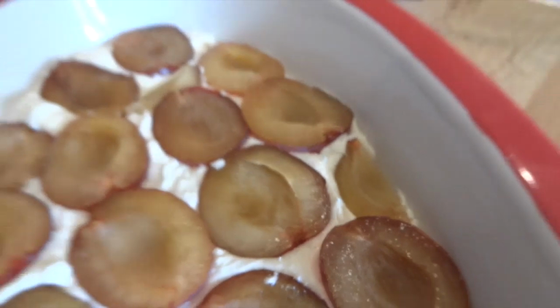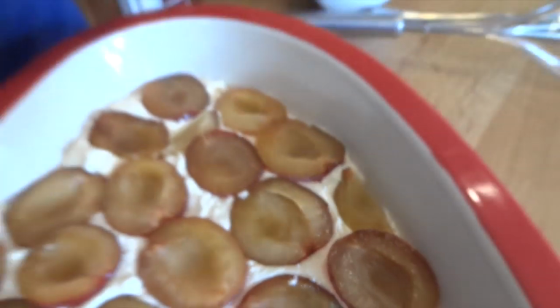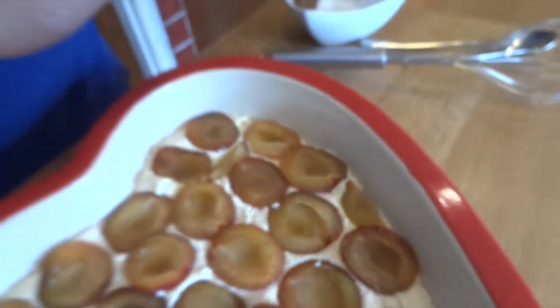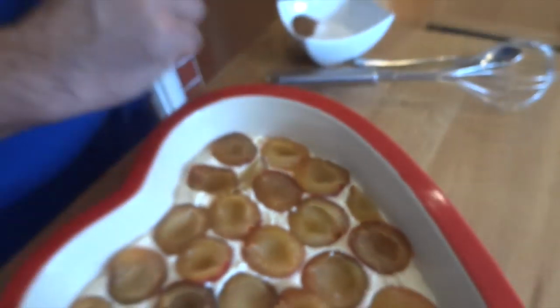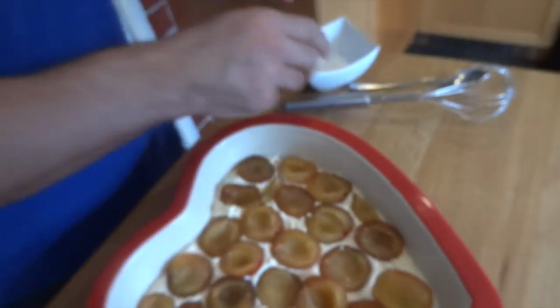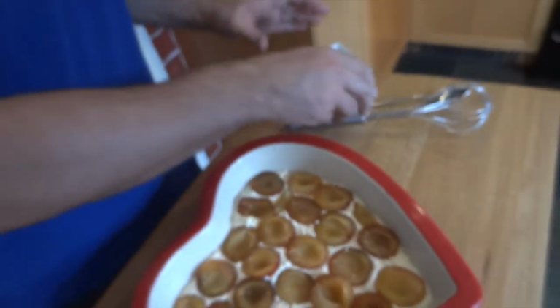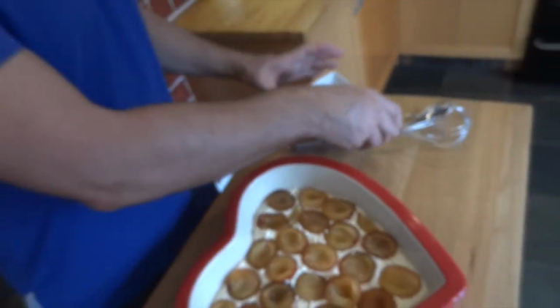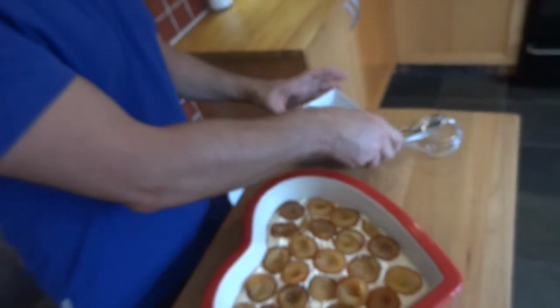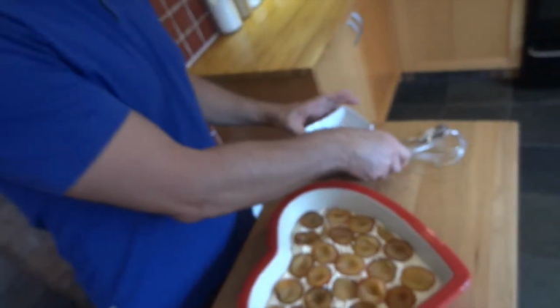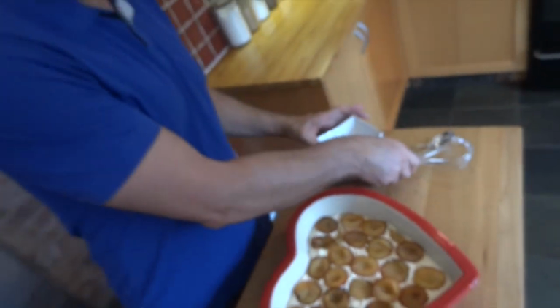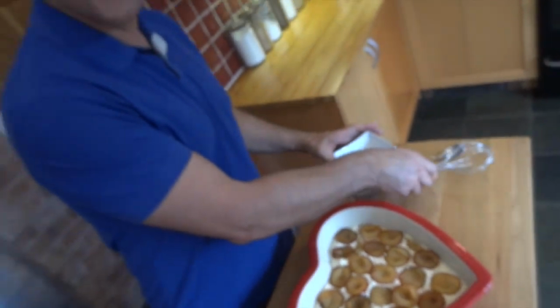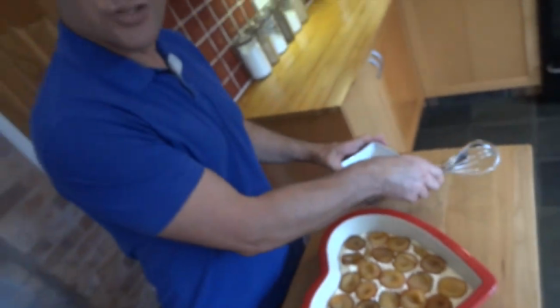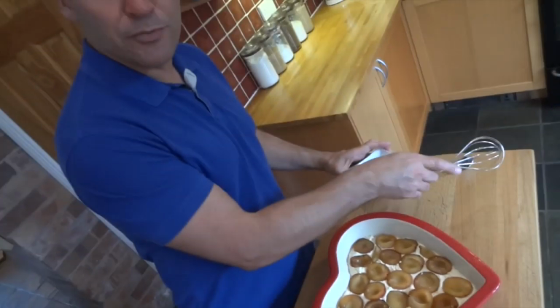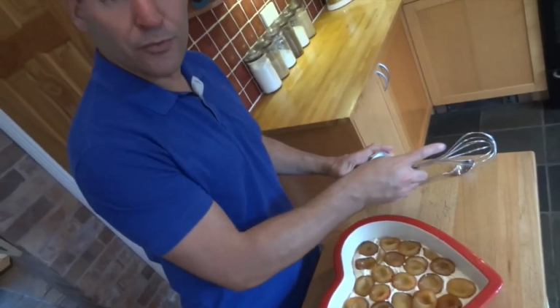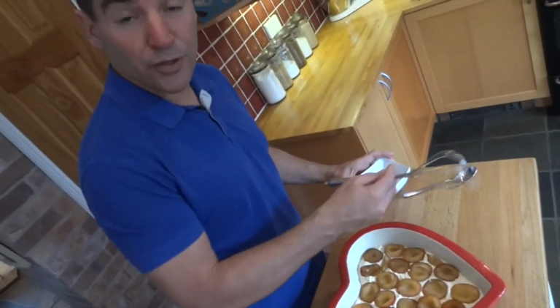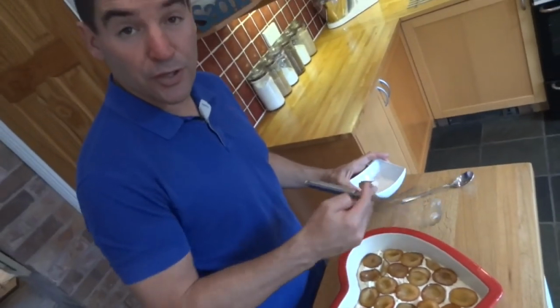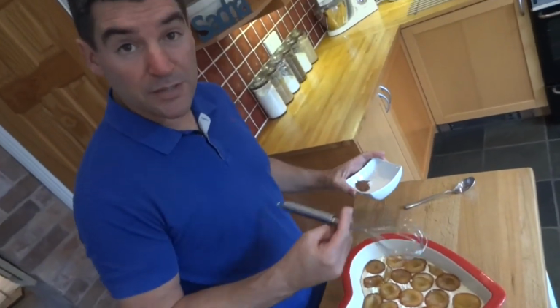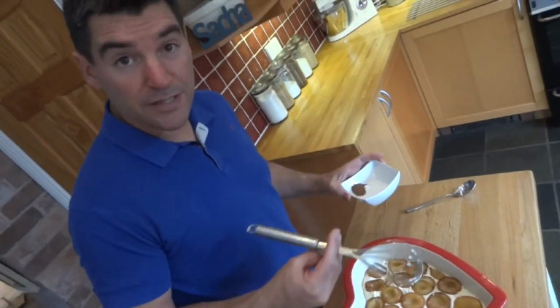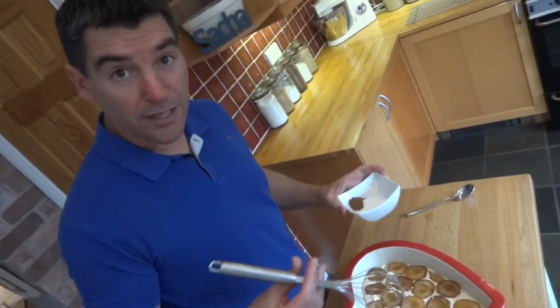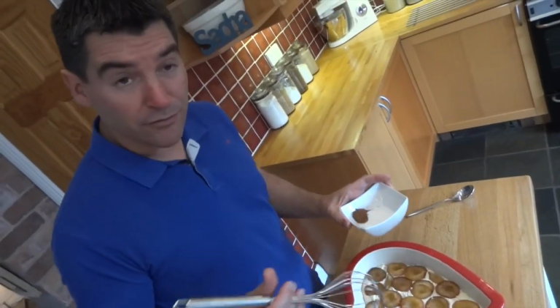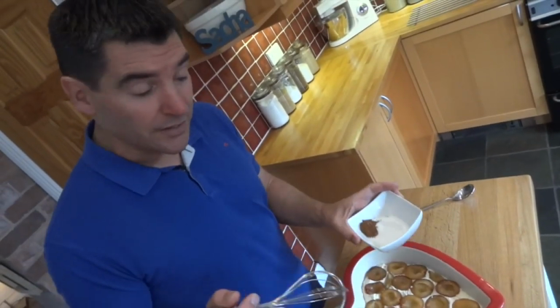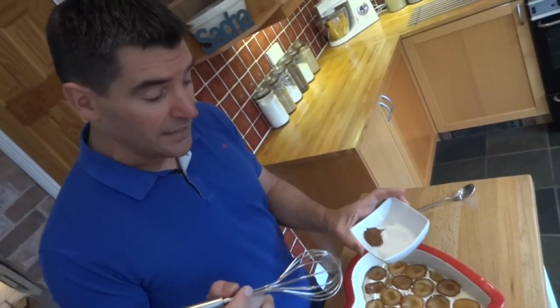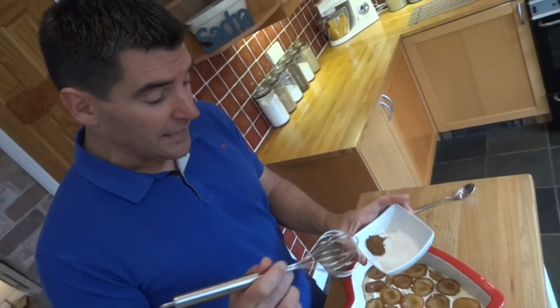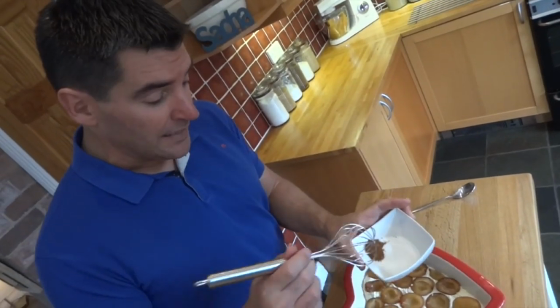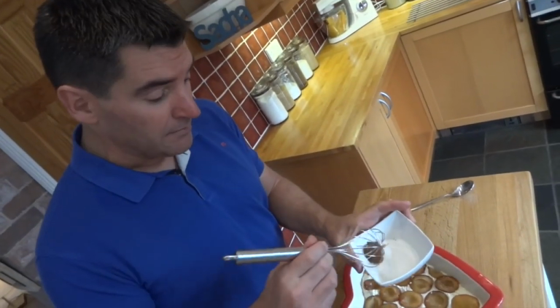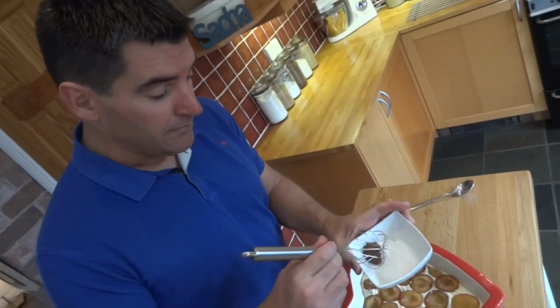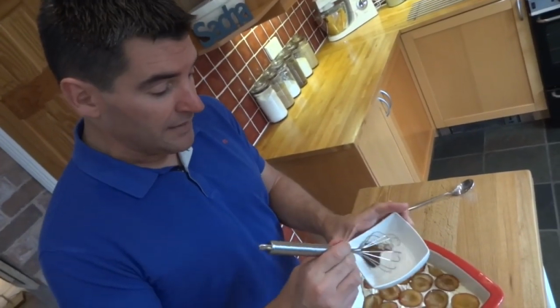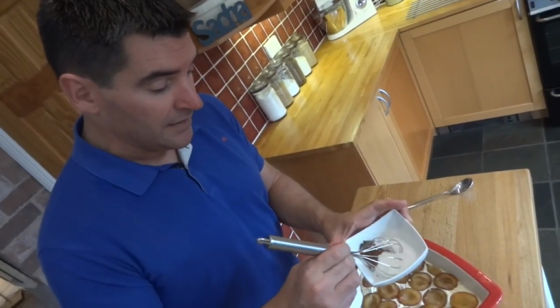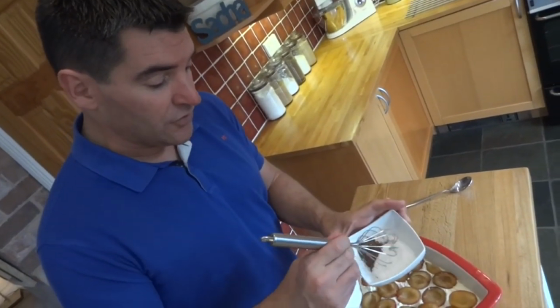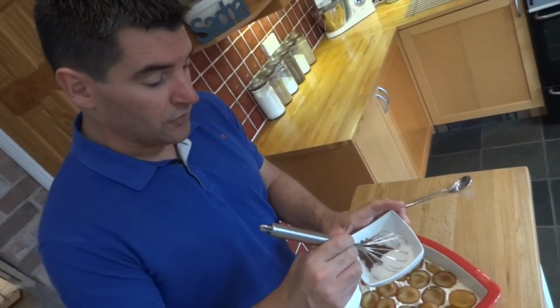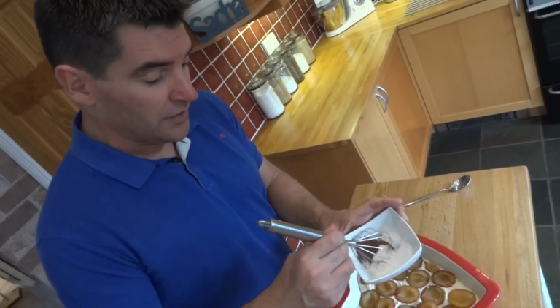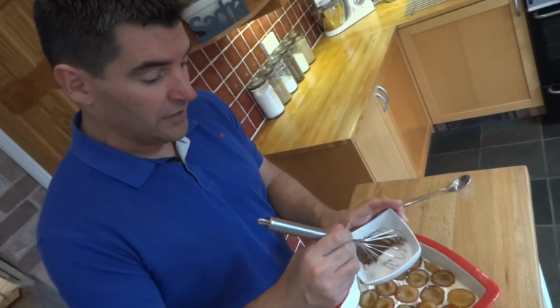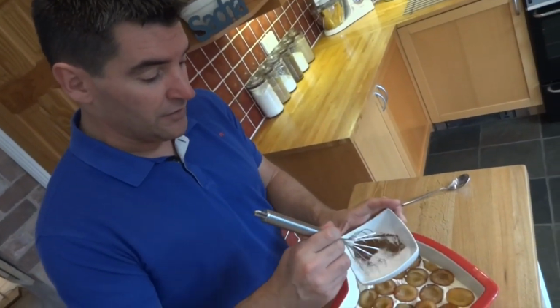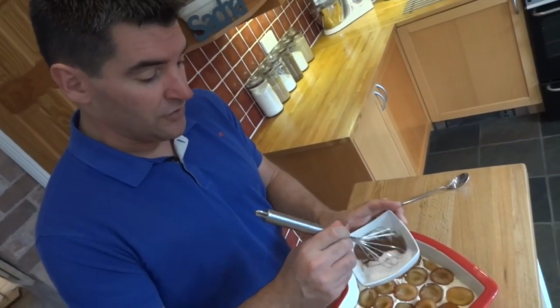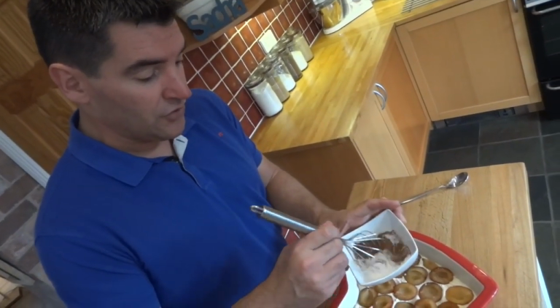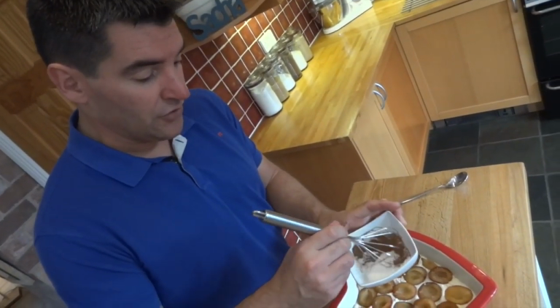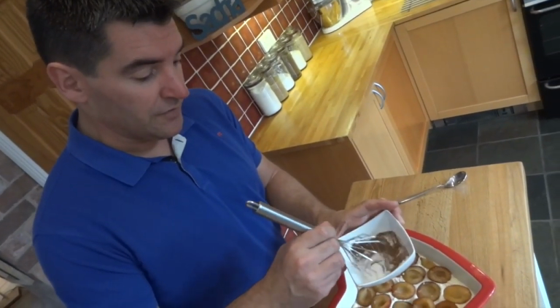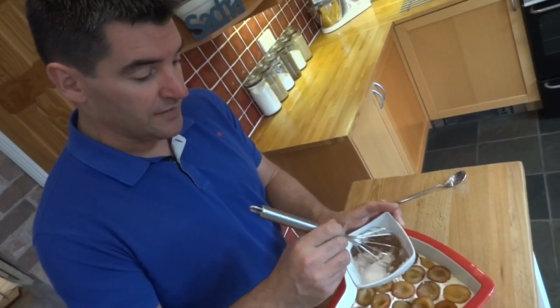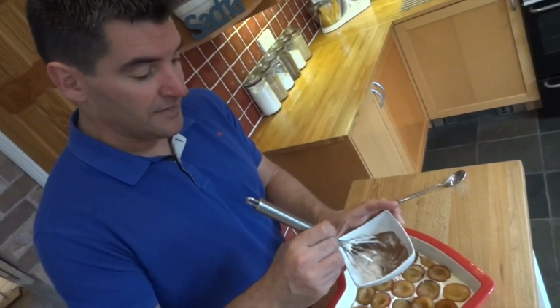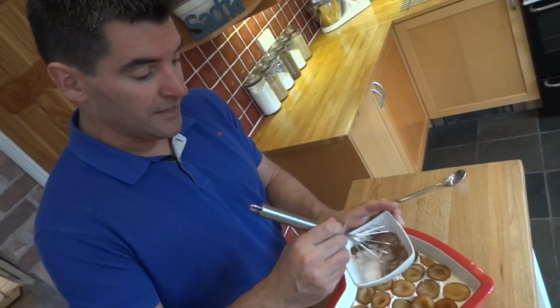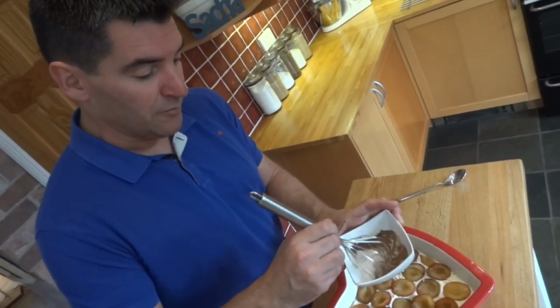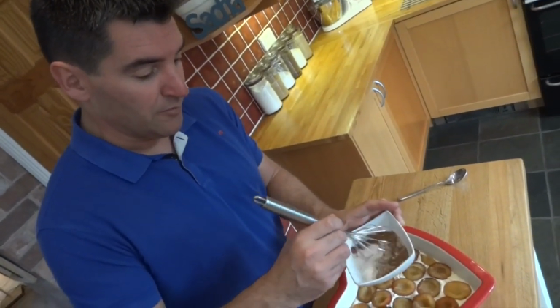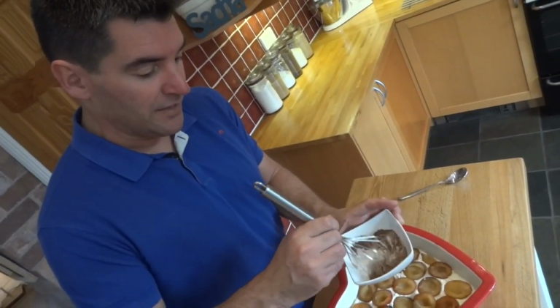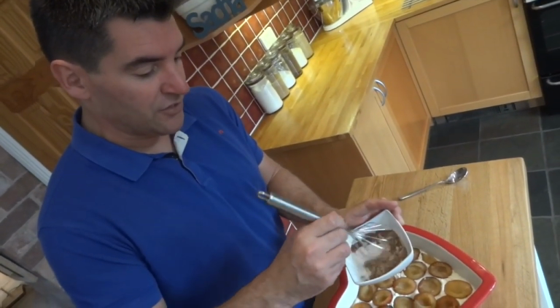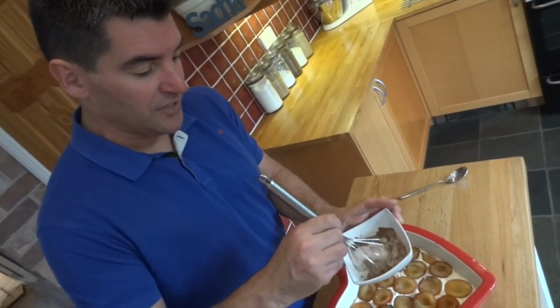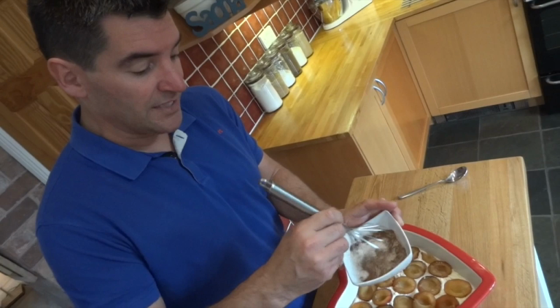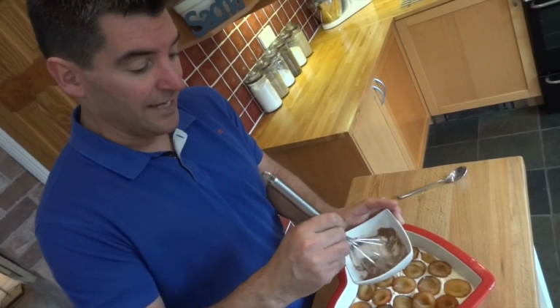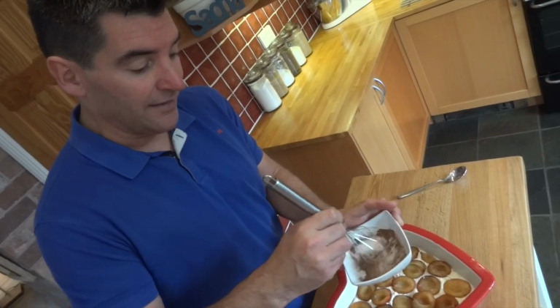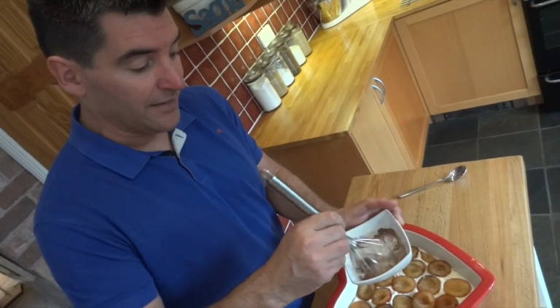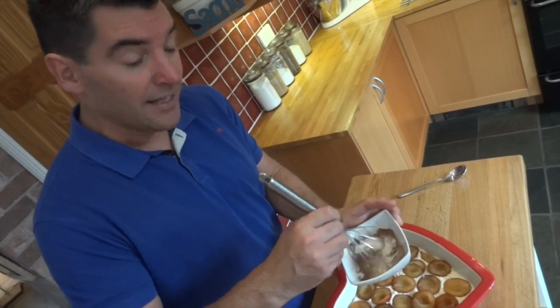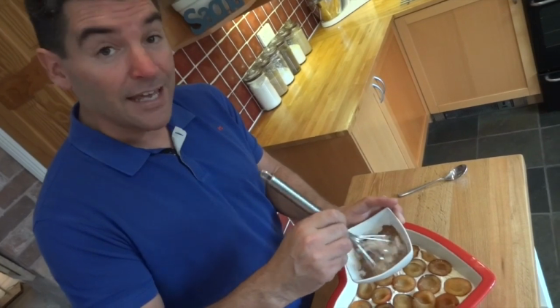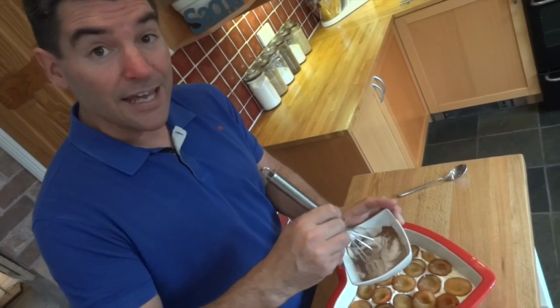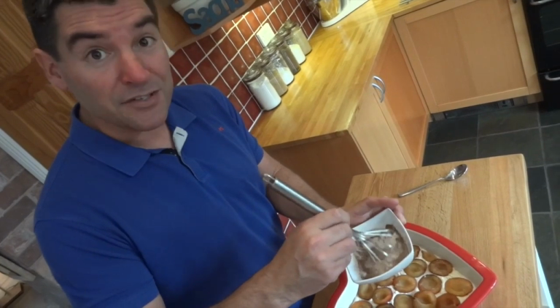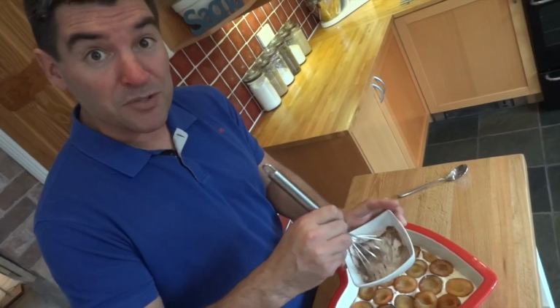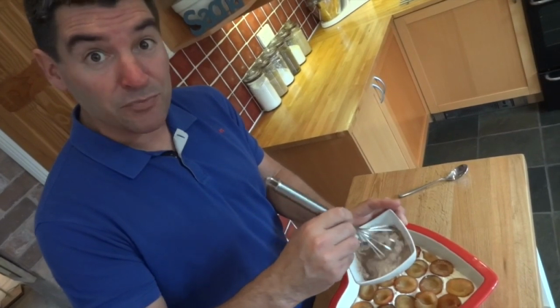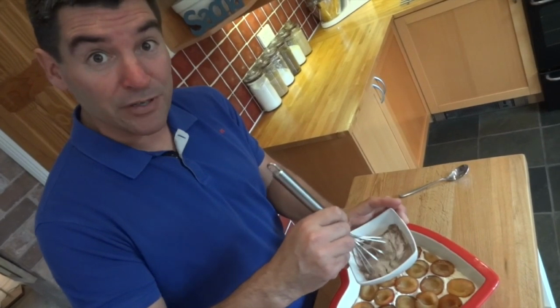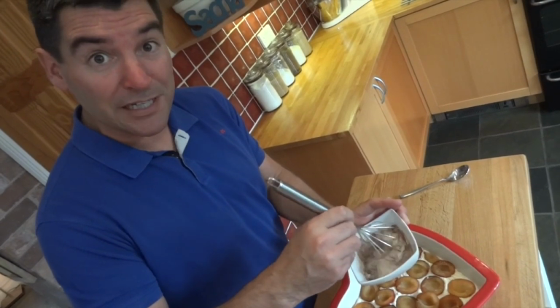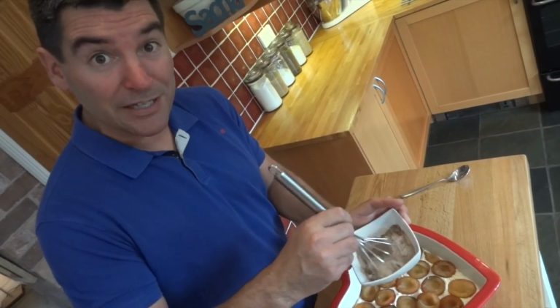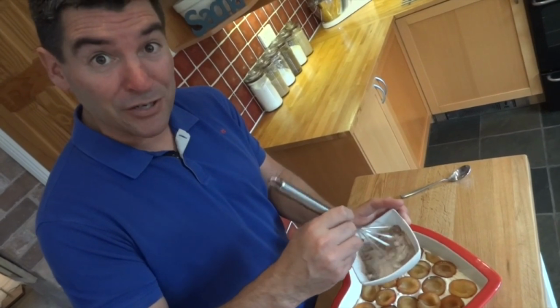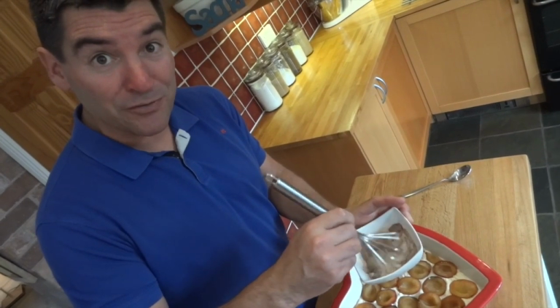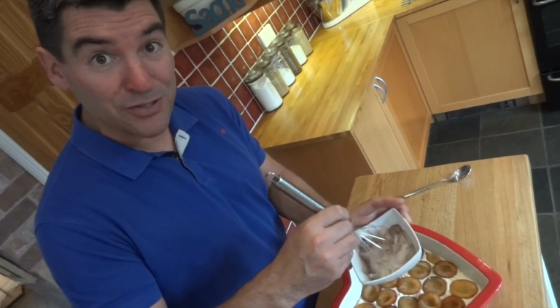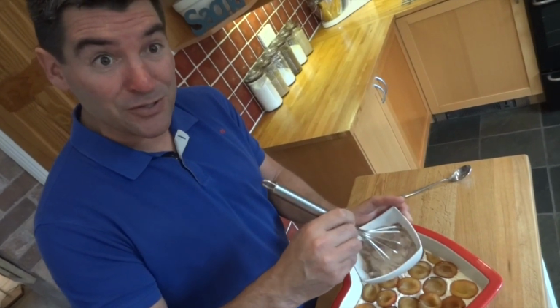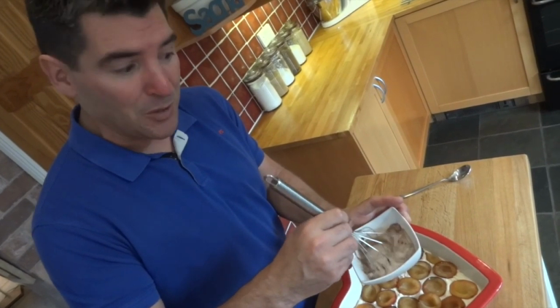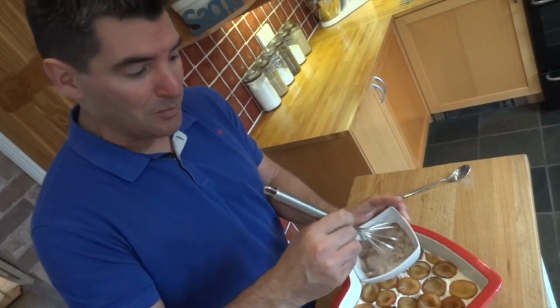The last thing to do before it goes in the oven is mix your caster sugar and cinnamon mixture together and sprinkle it over the top.